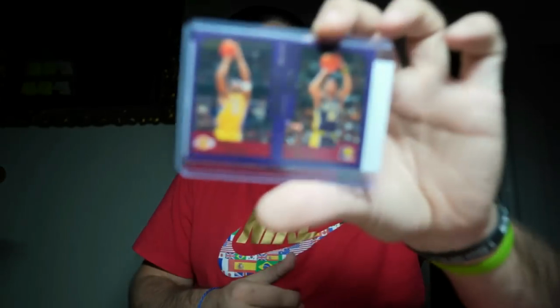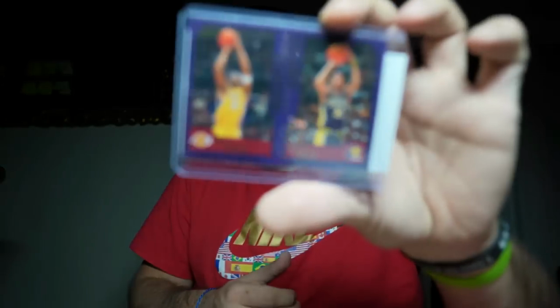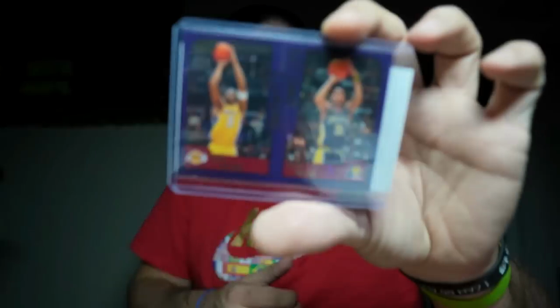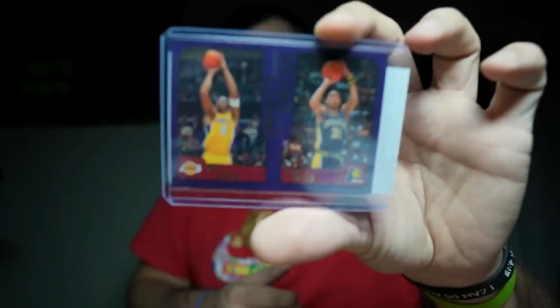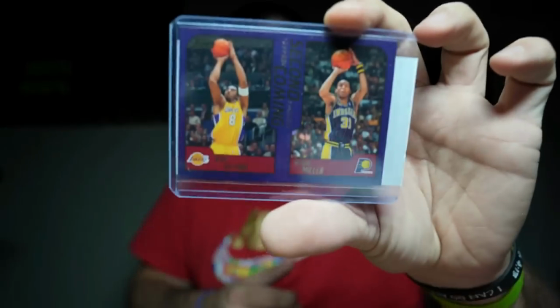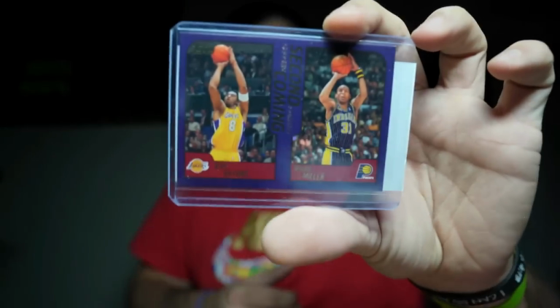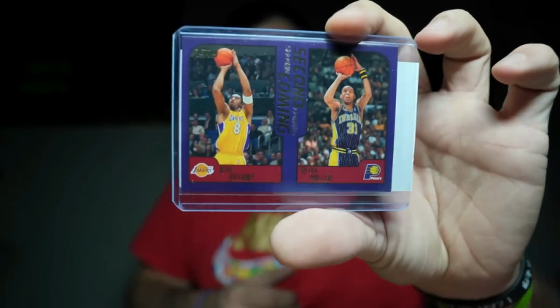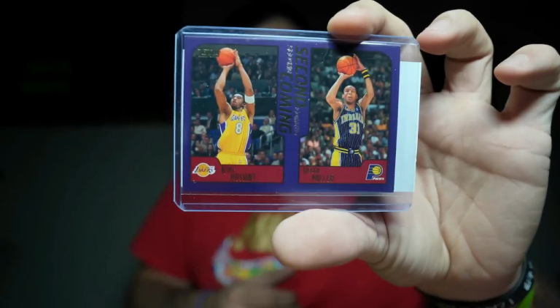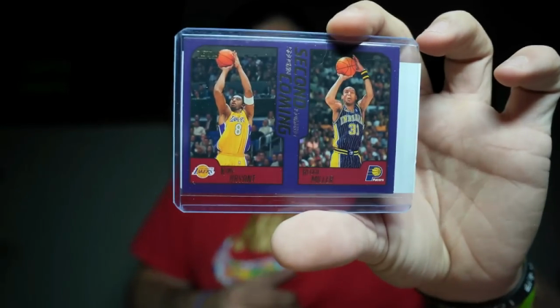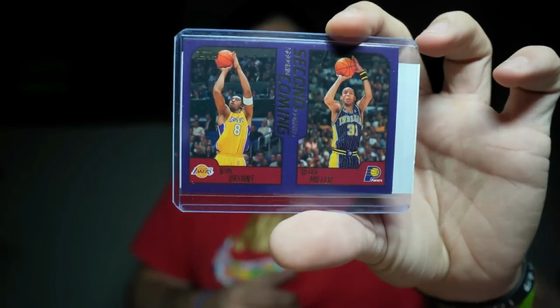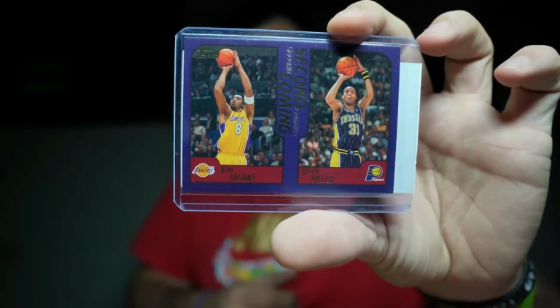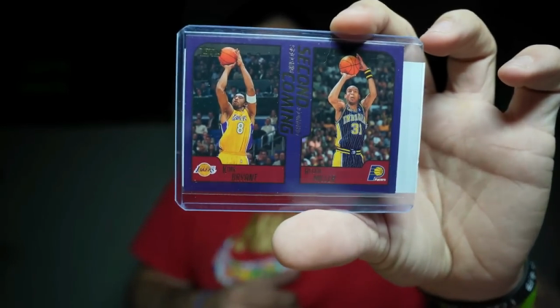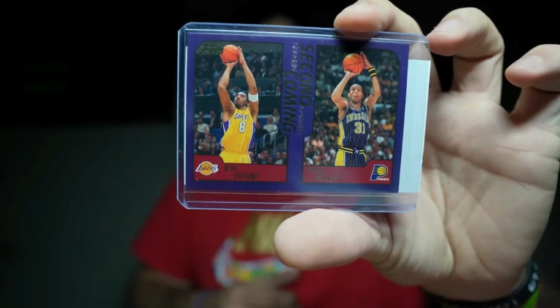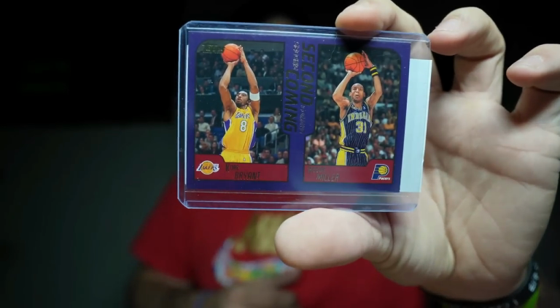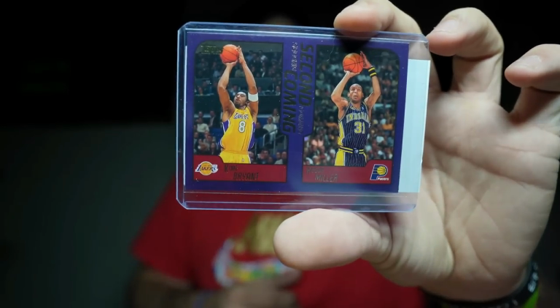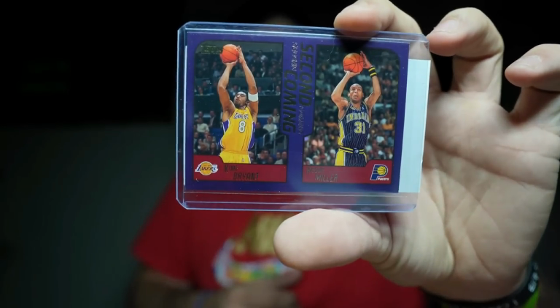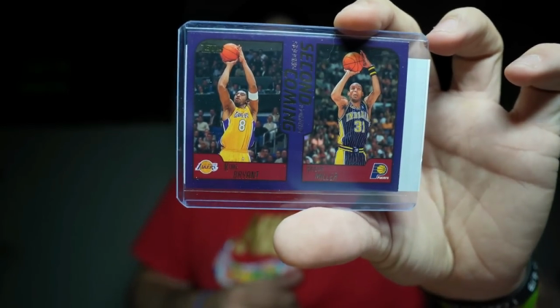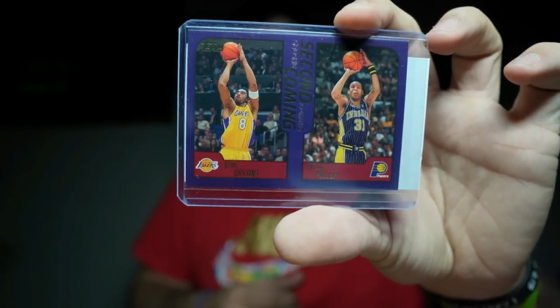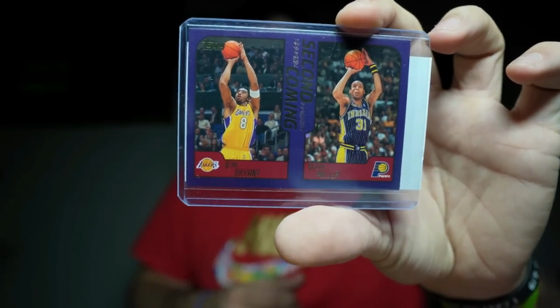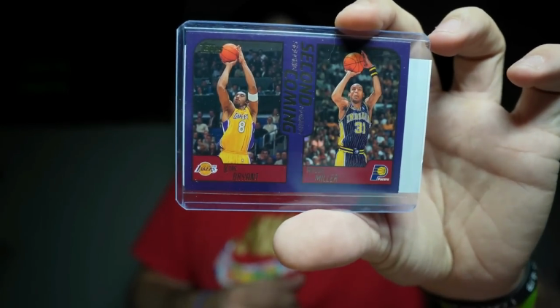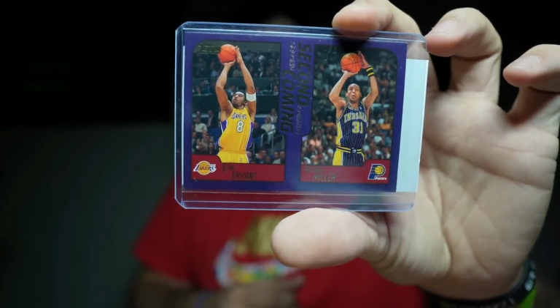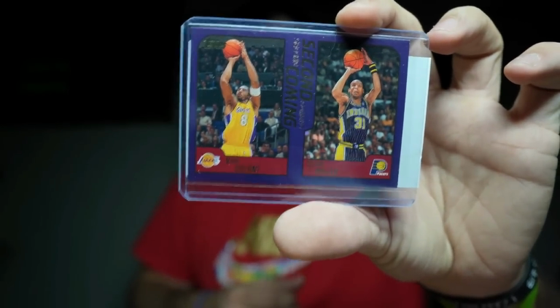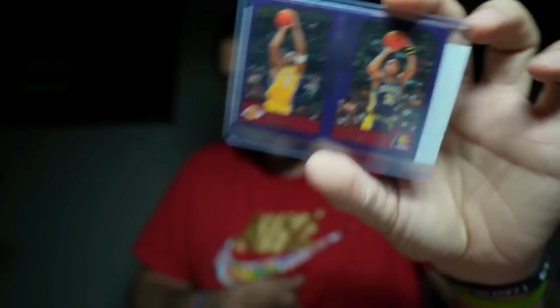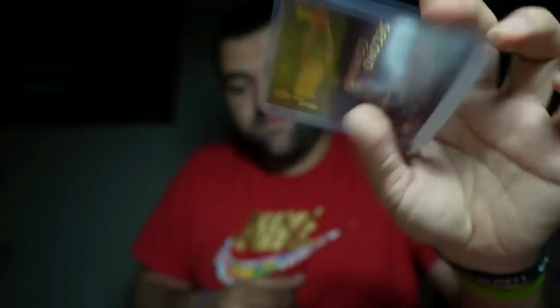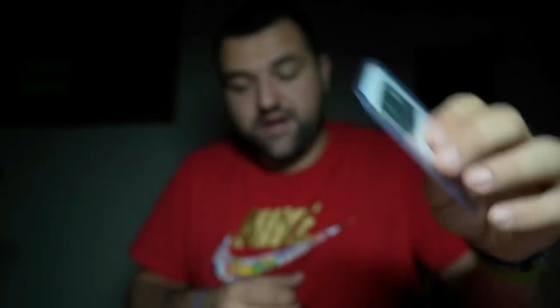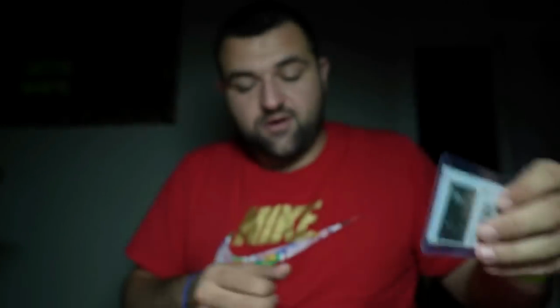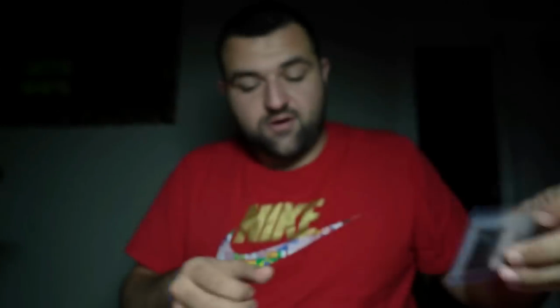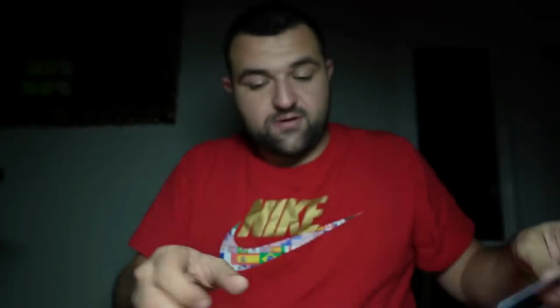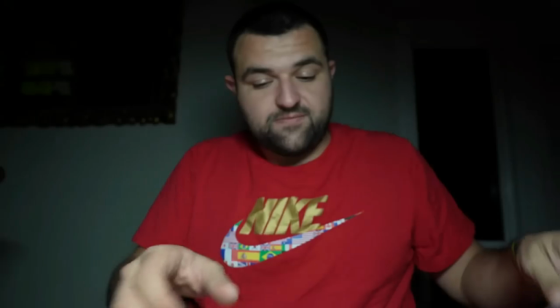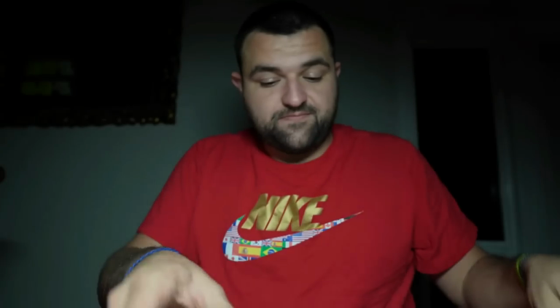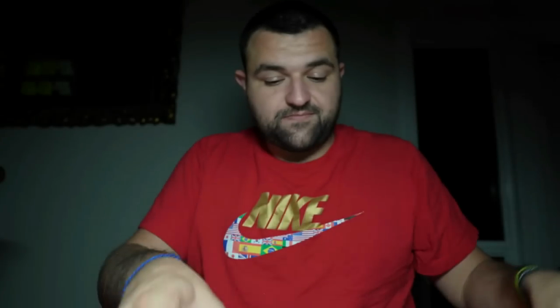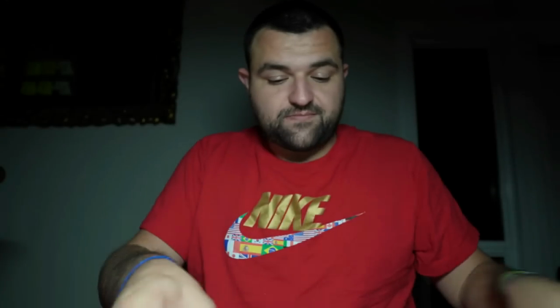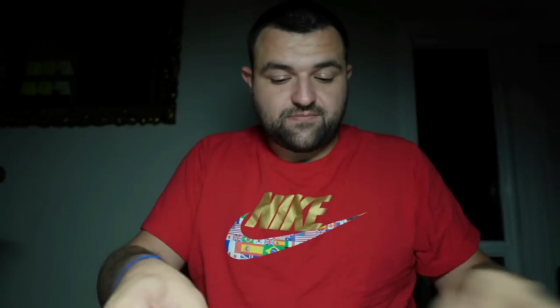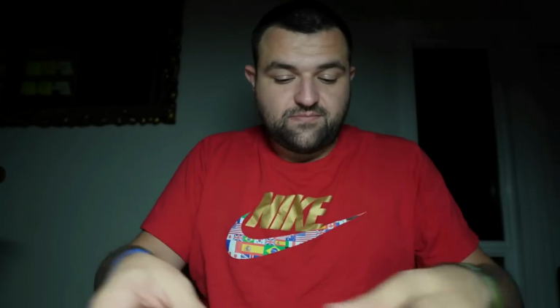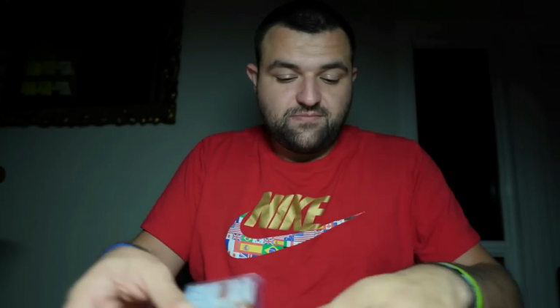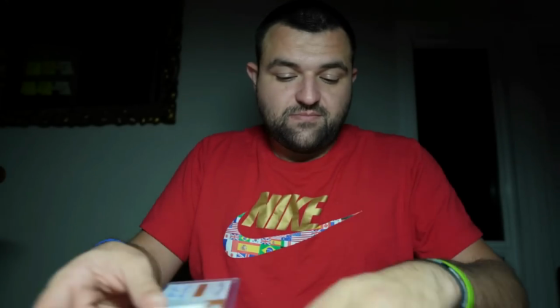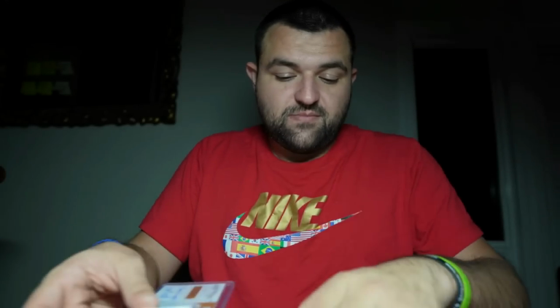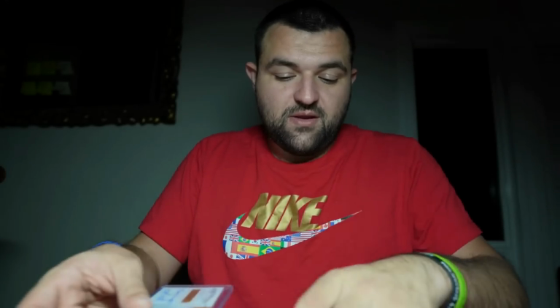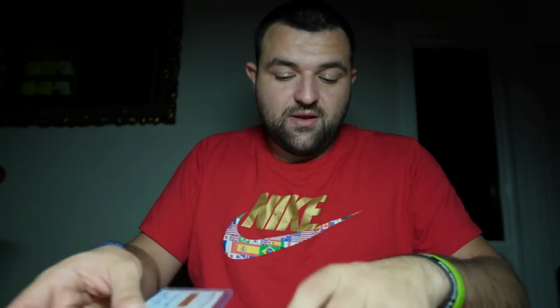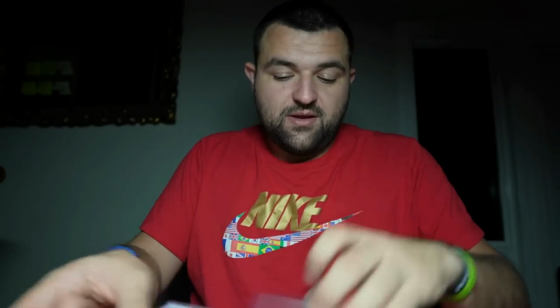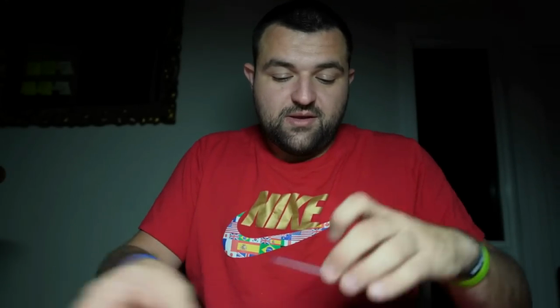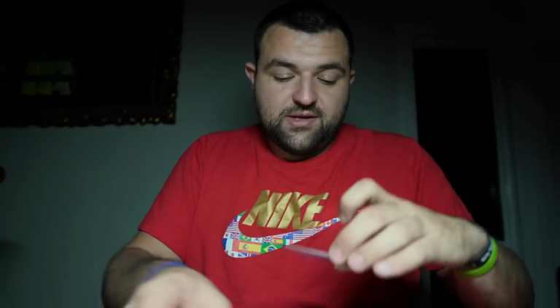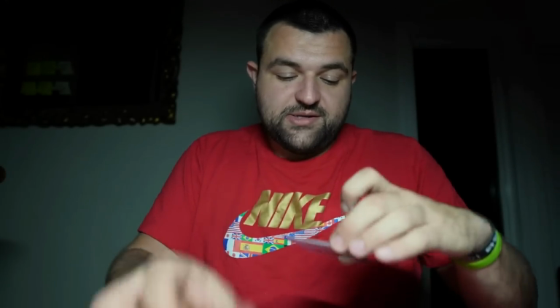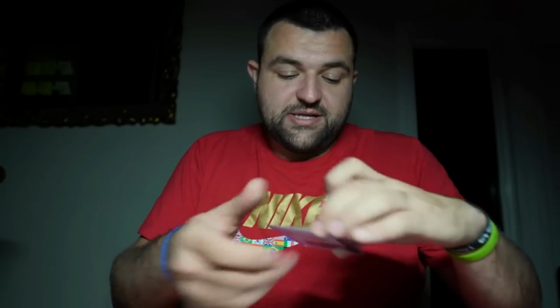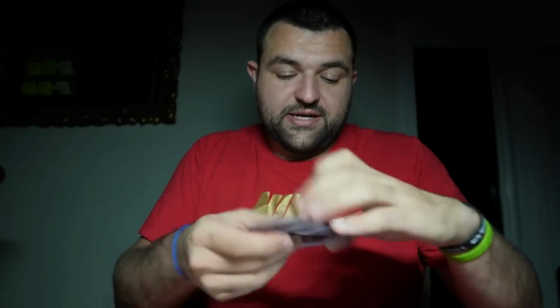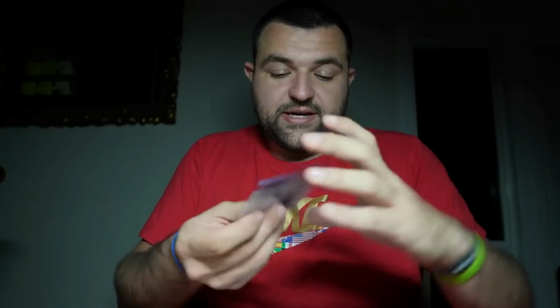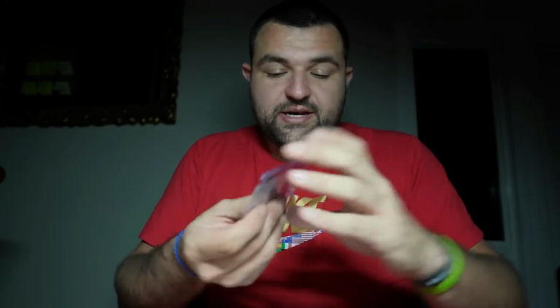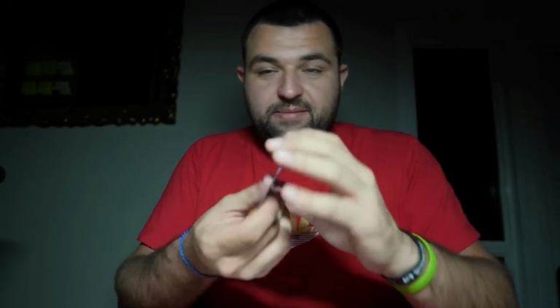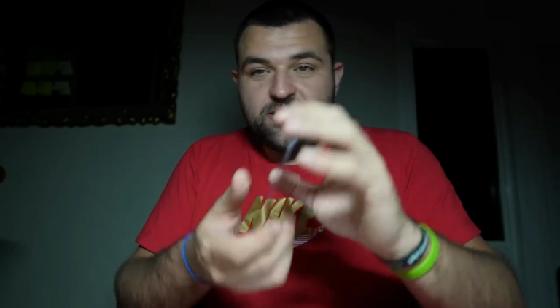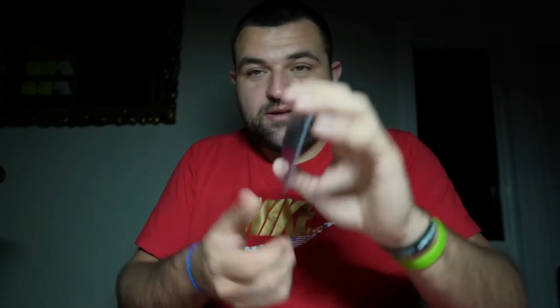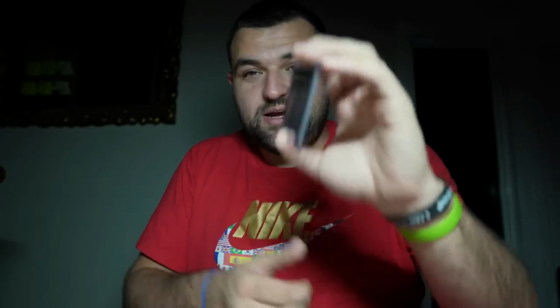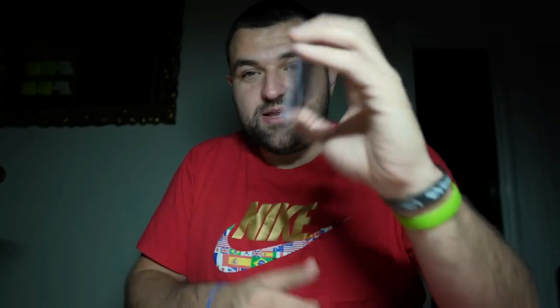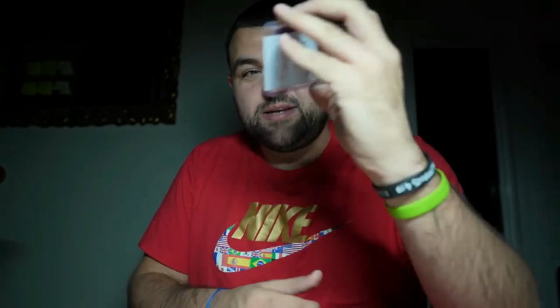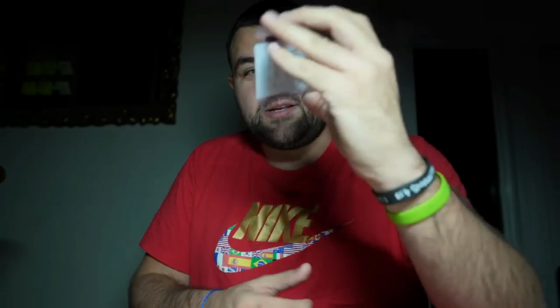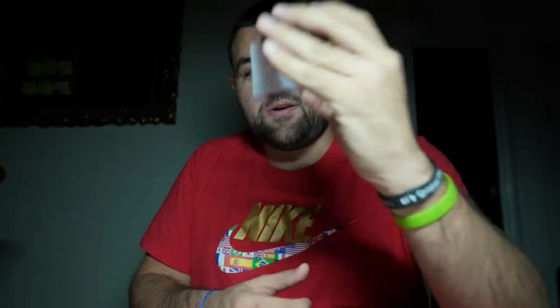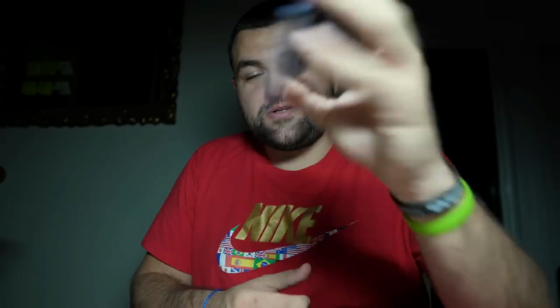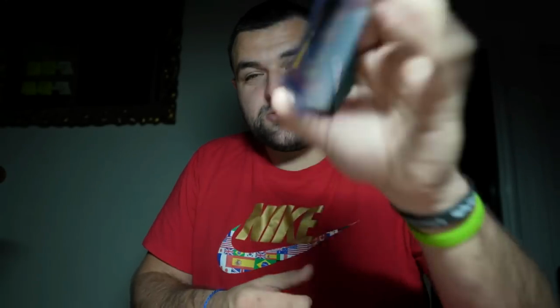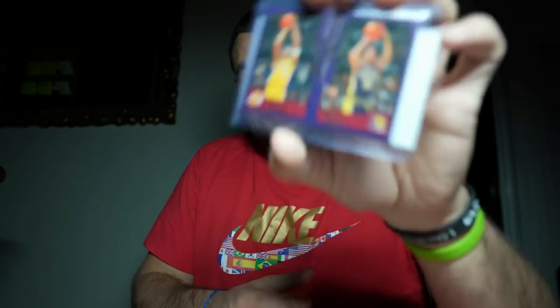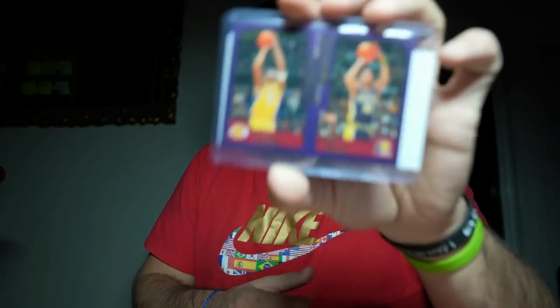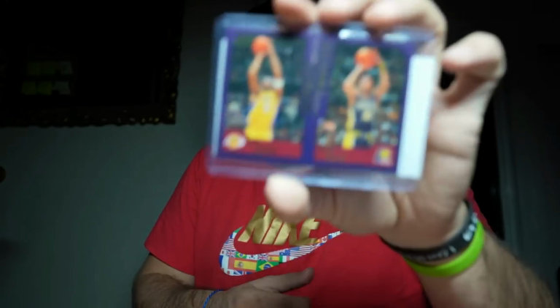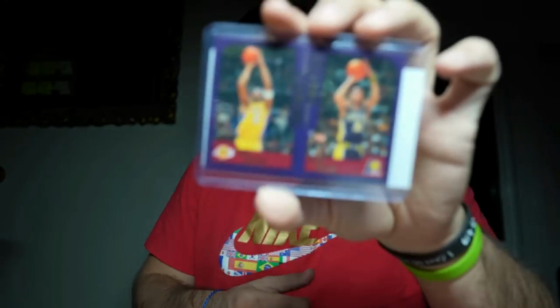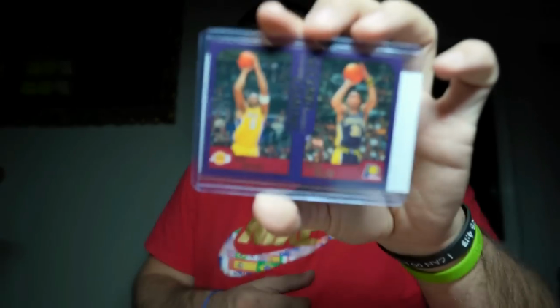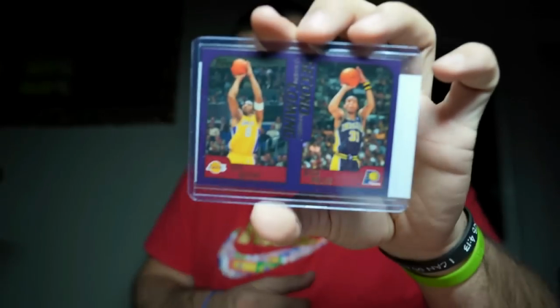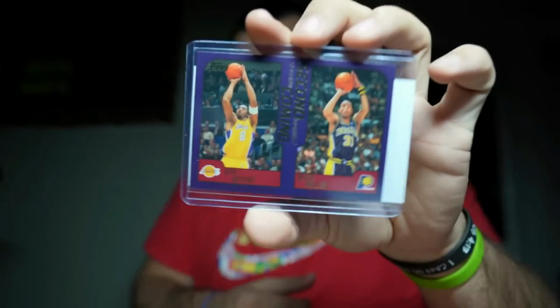Kobe Bryant, Reggie Miller — love that card. It's a Second Coming card. I like it so much I had to buy two.